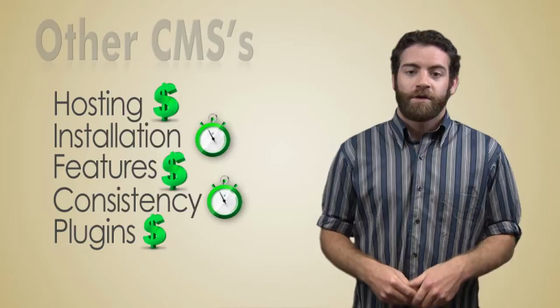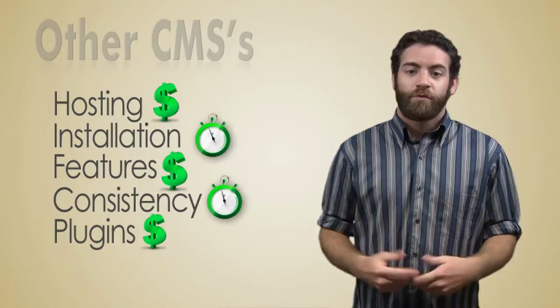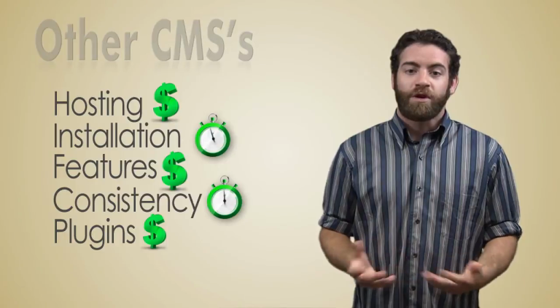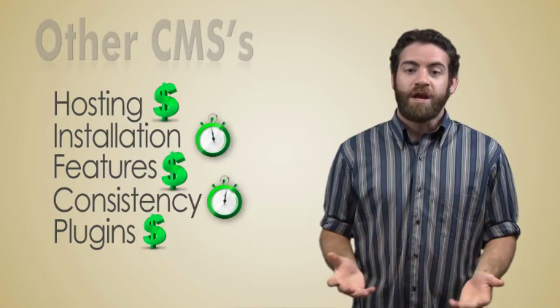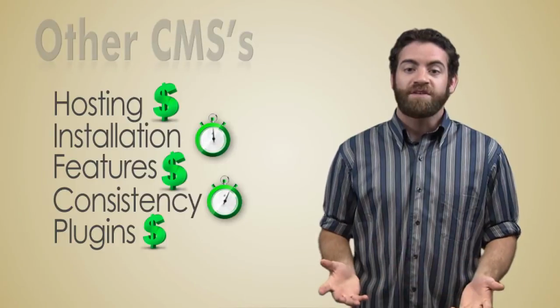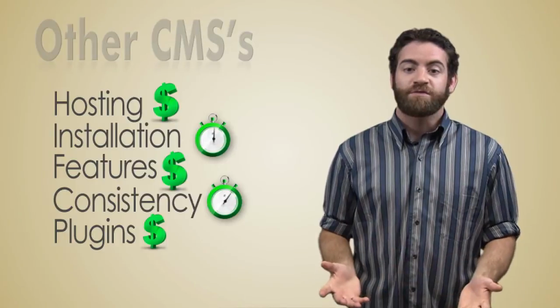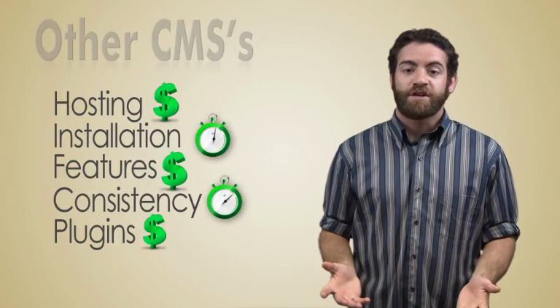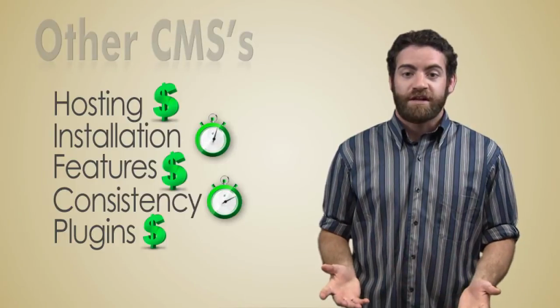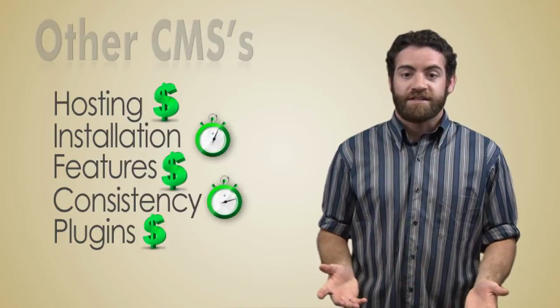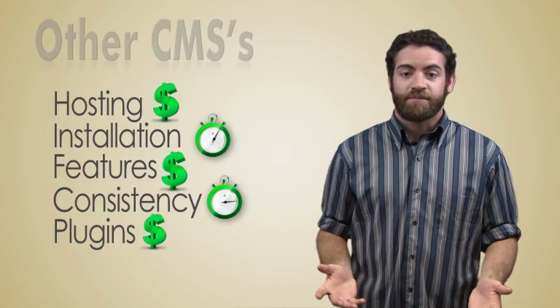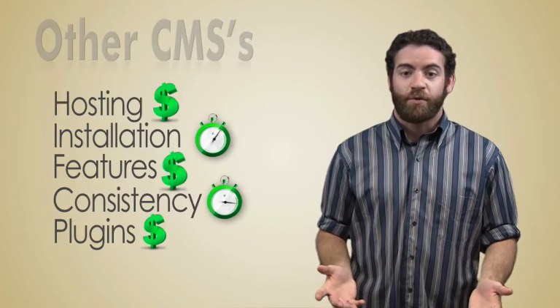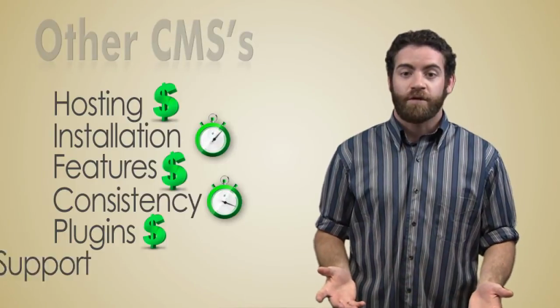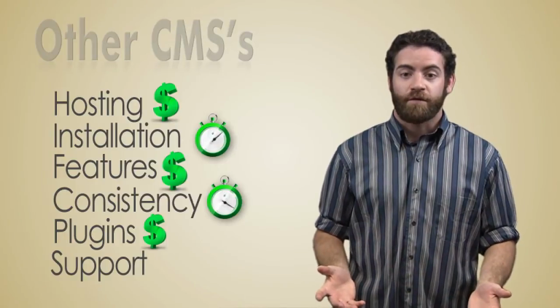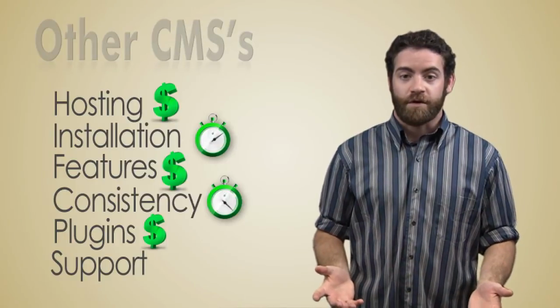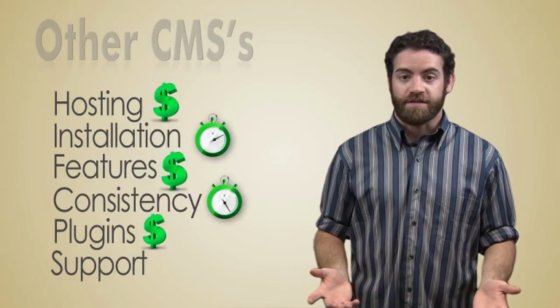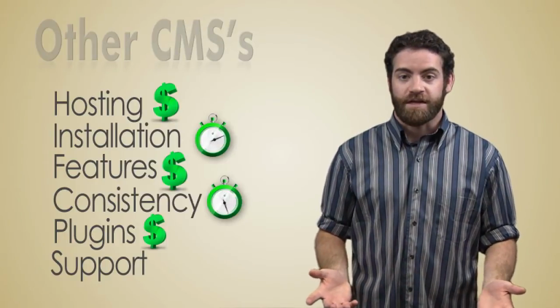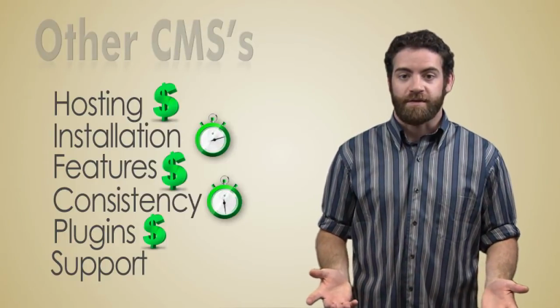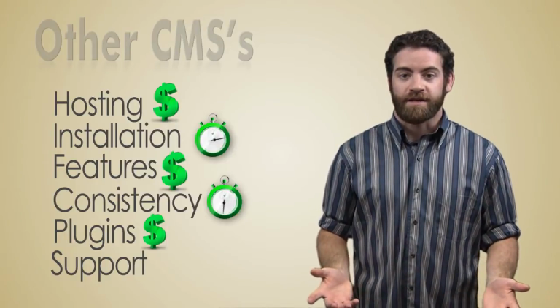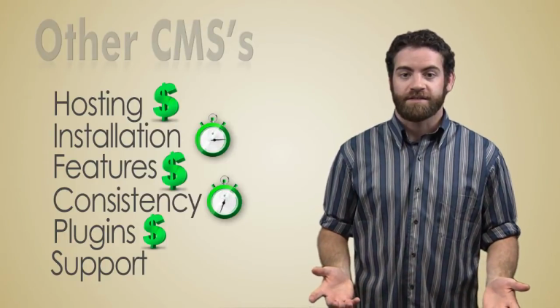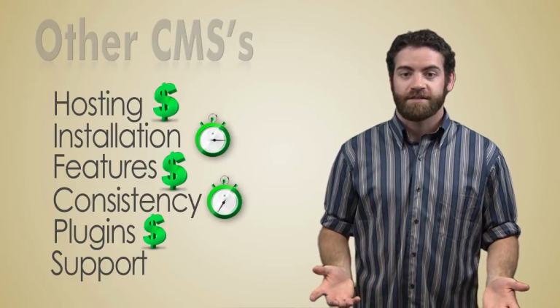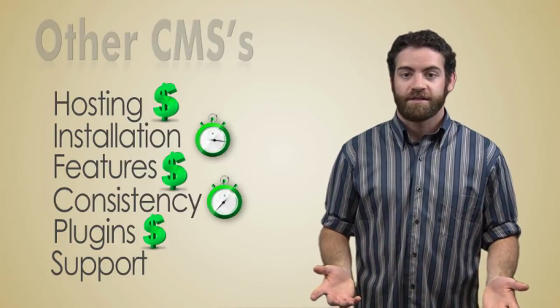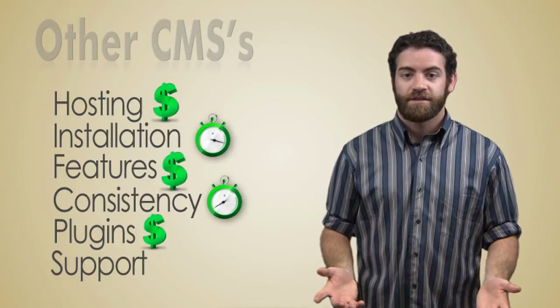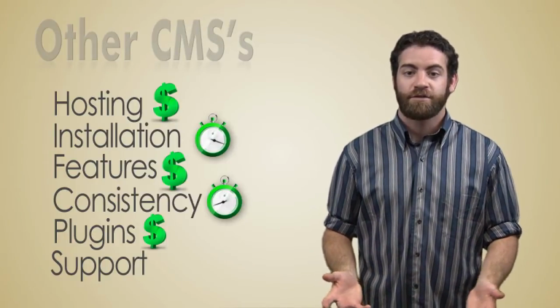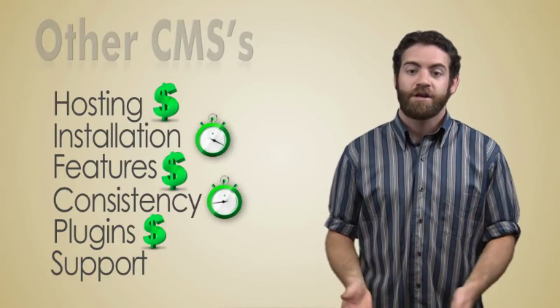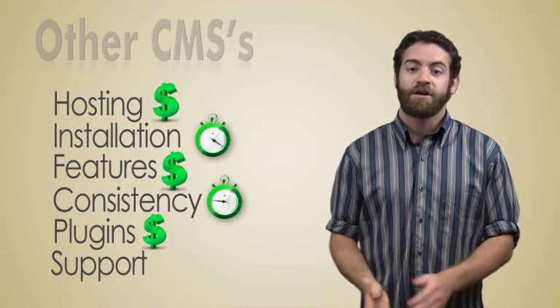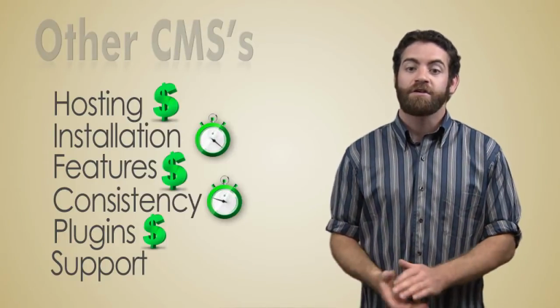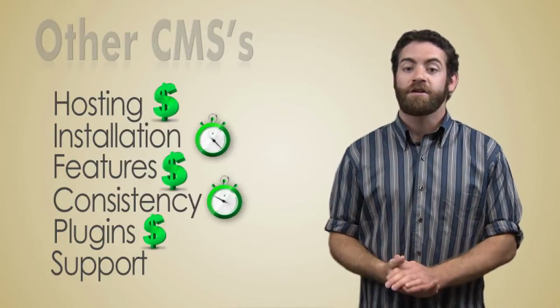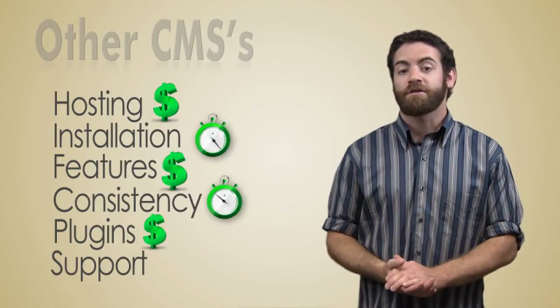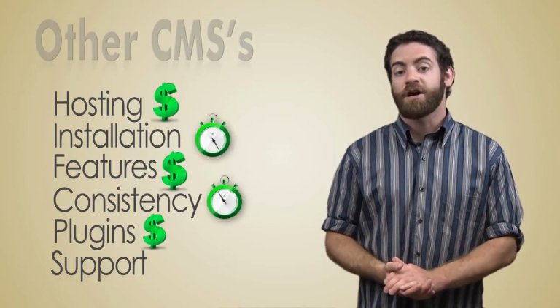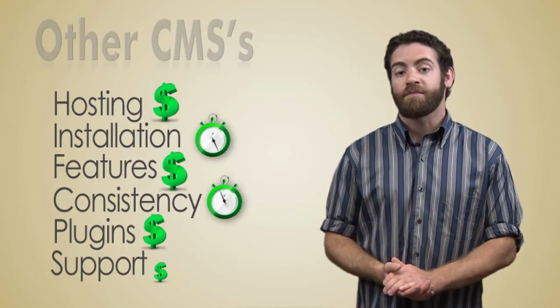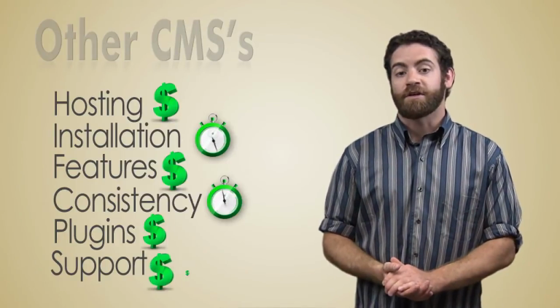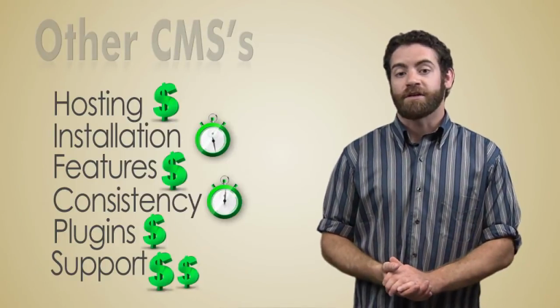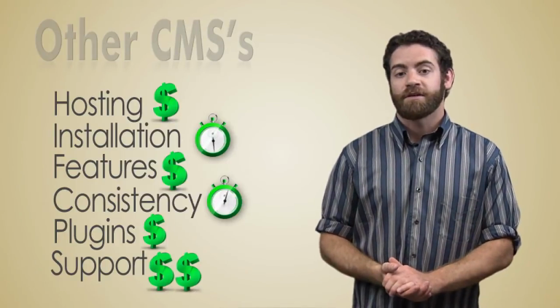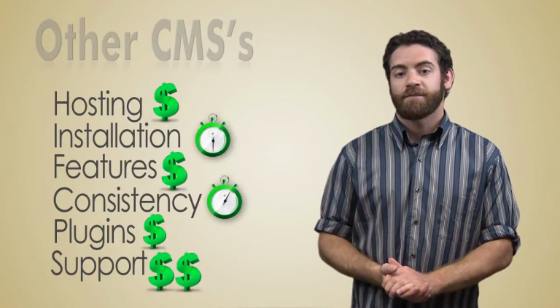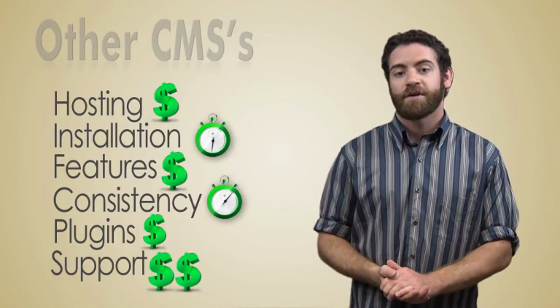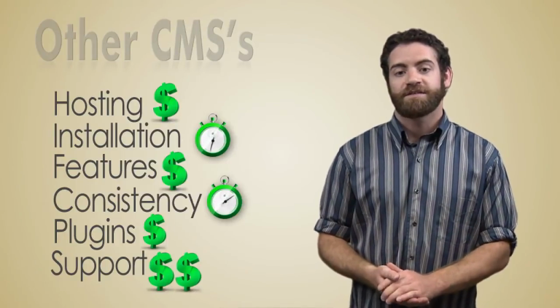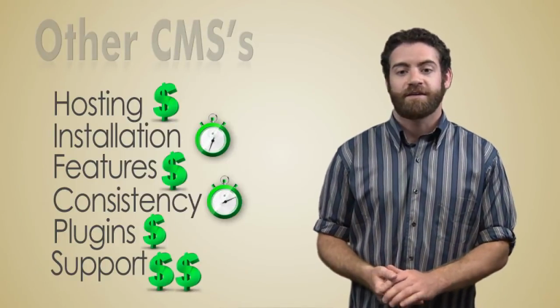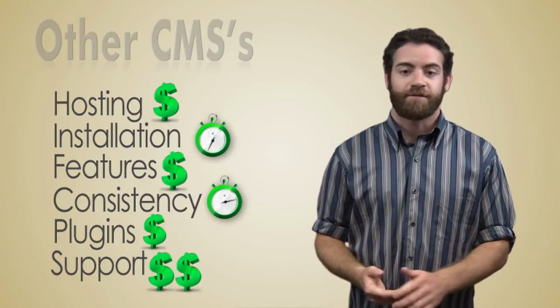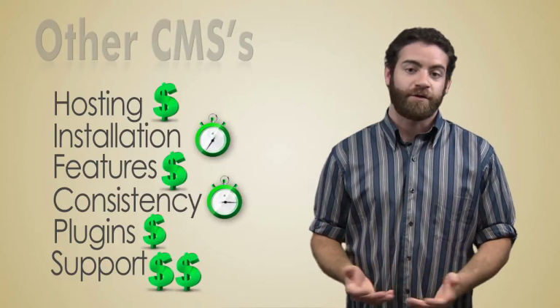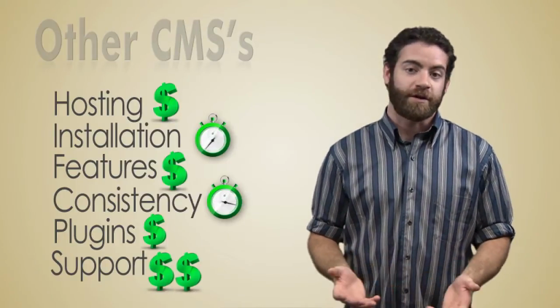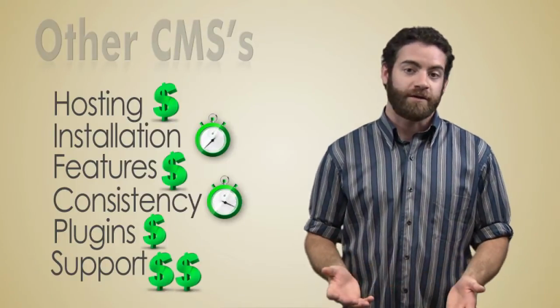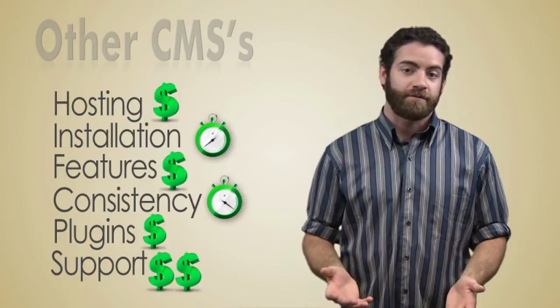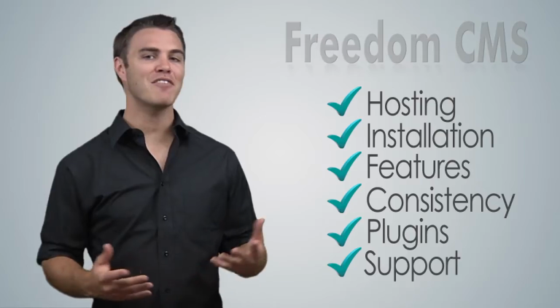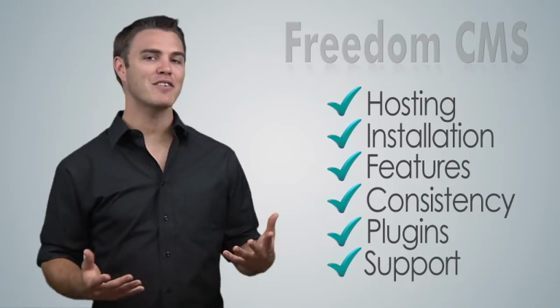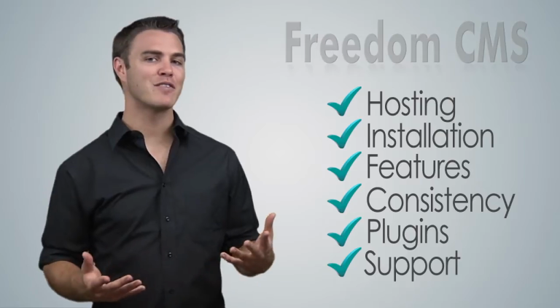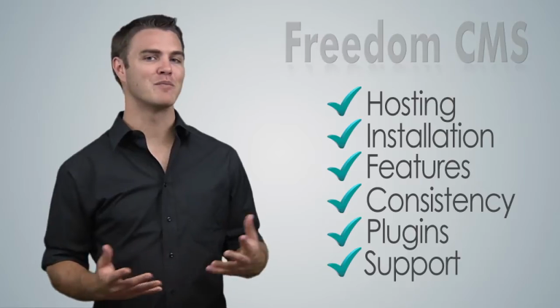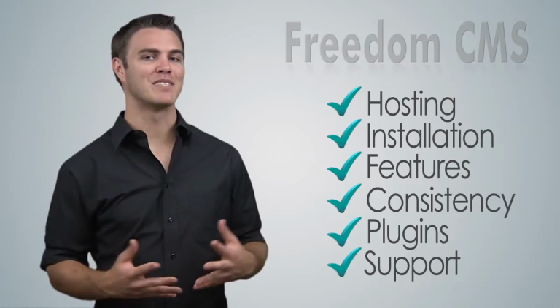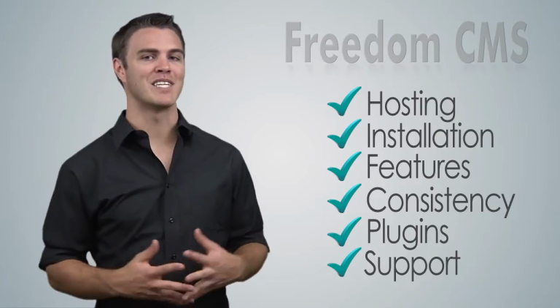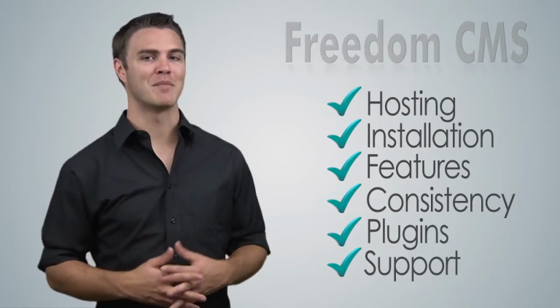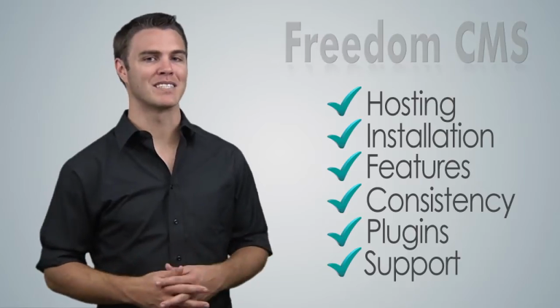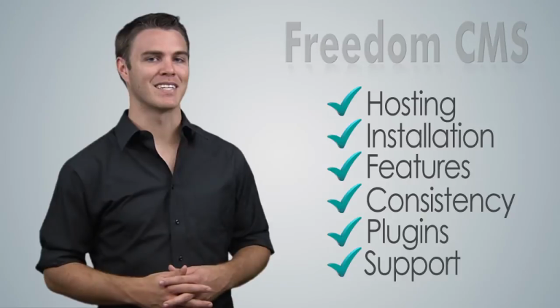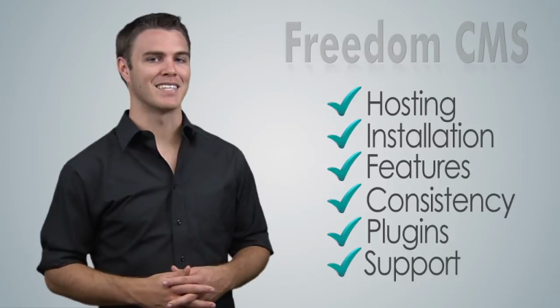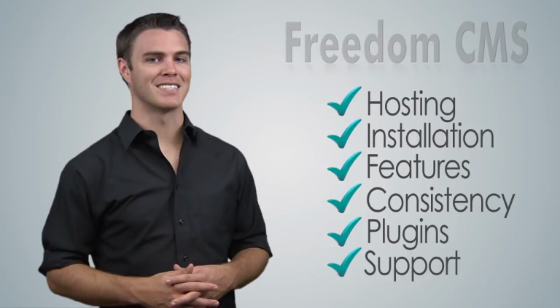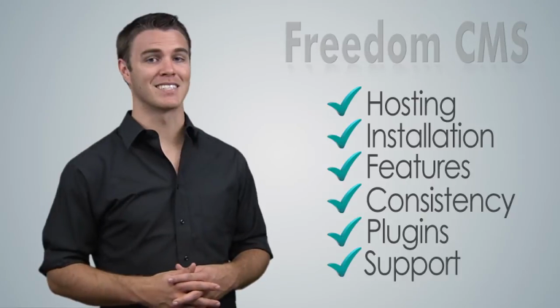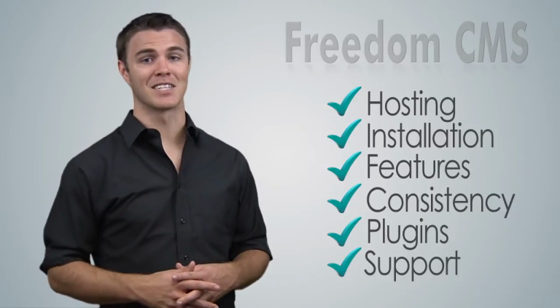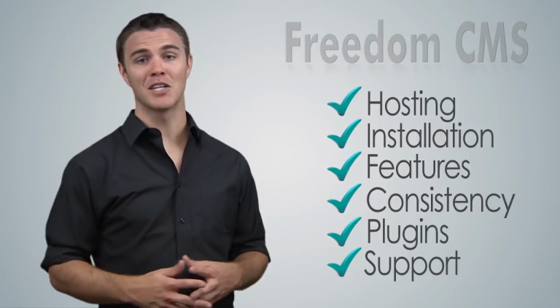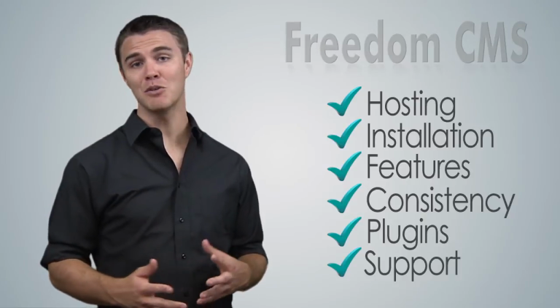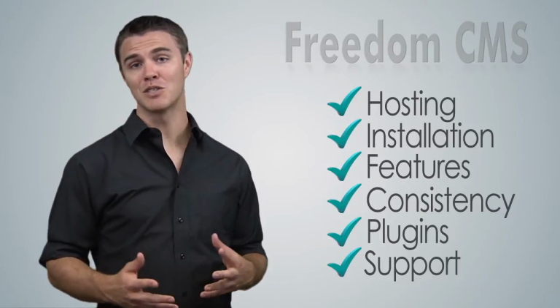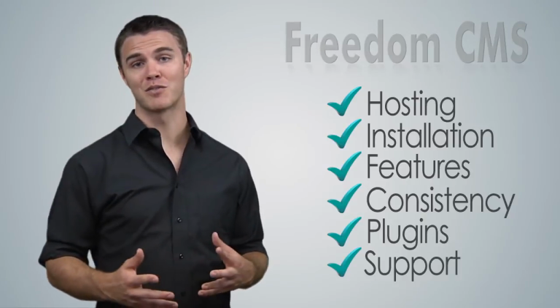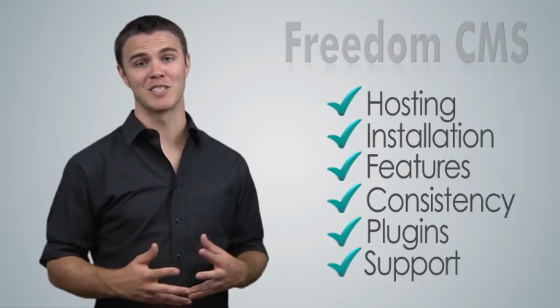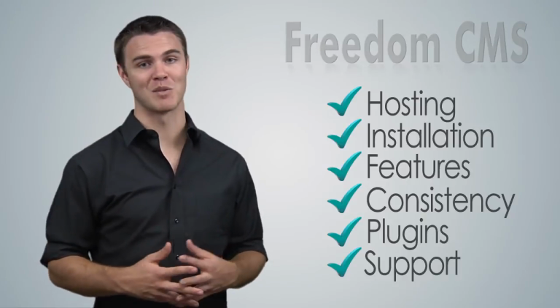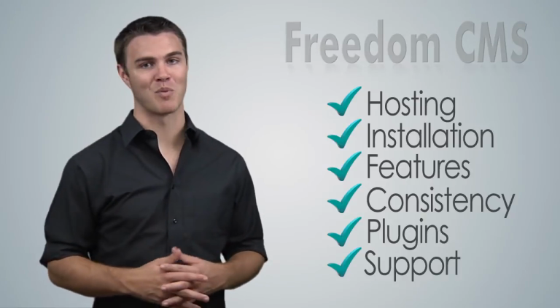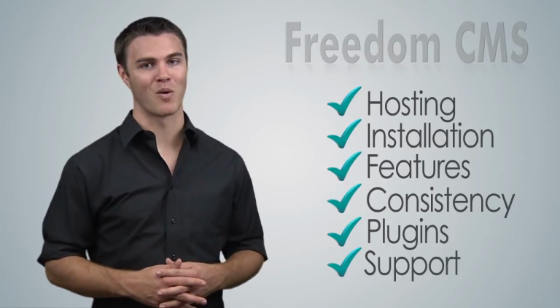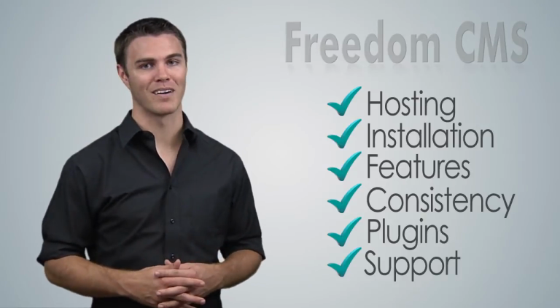What happens when you need support for your CMS? You can hire another company, but it's not free. Every Freedom CMS license includes free support.